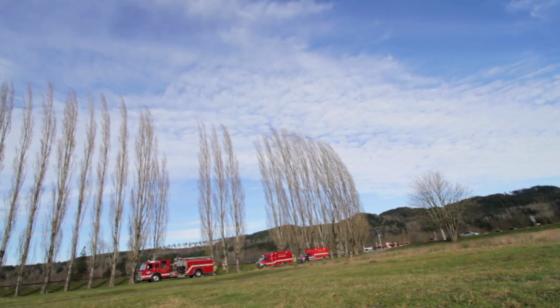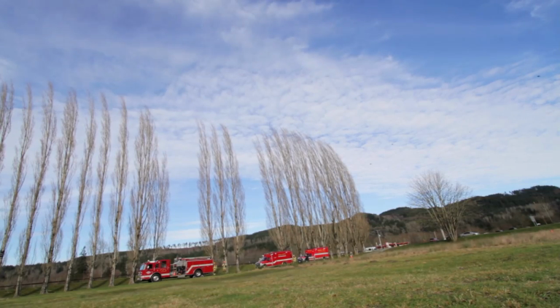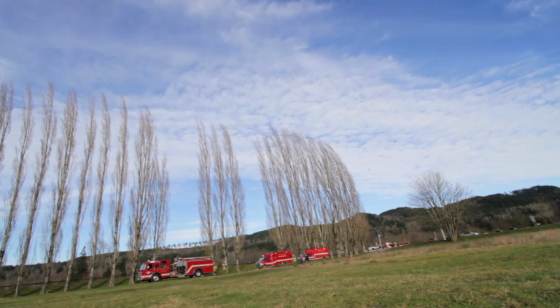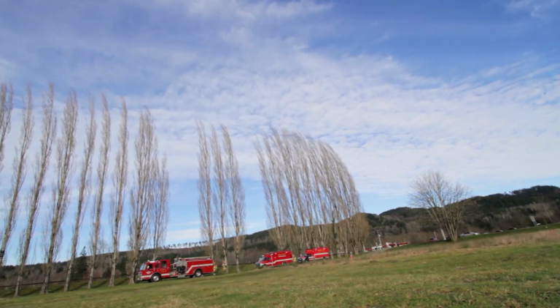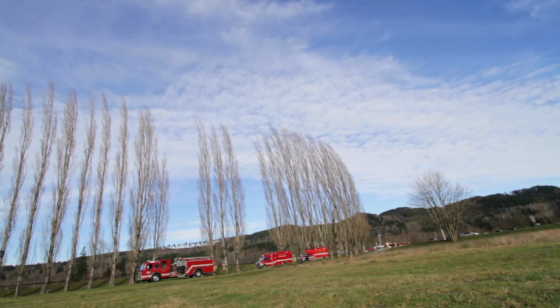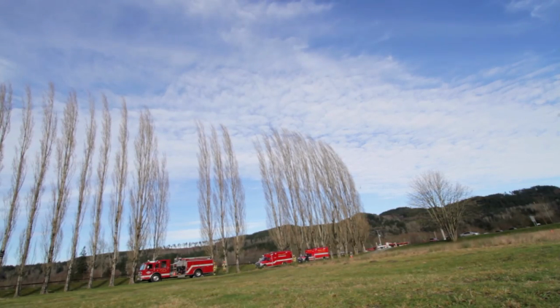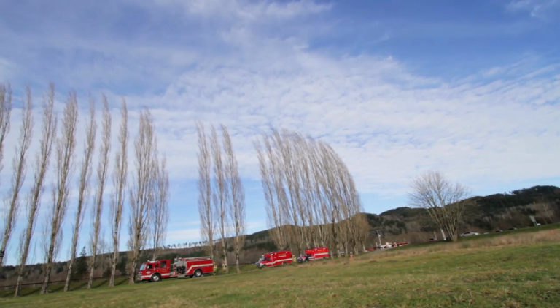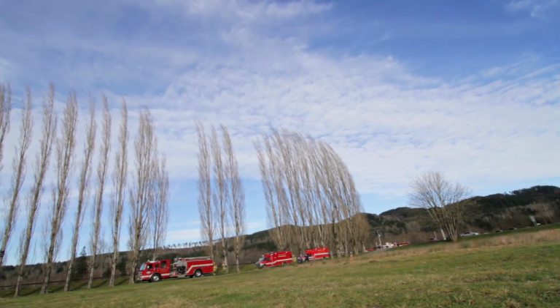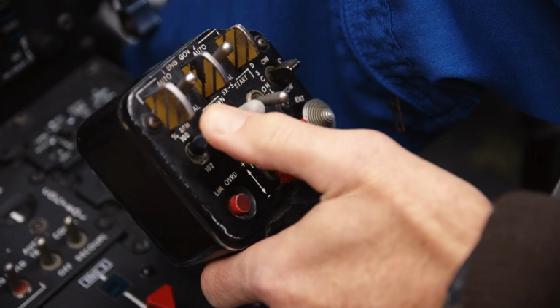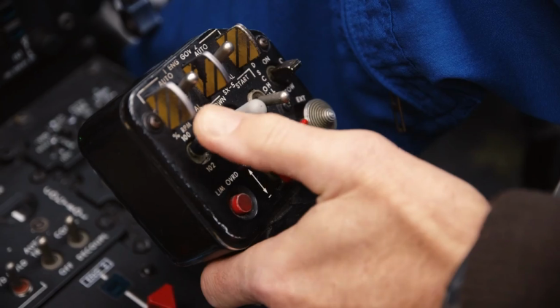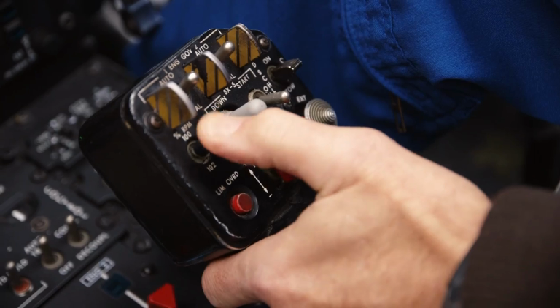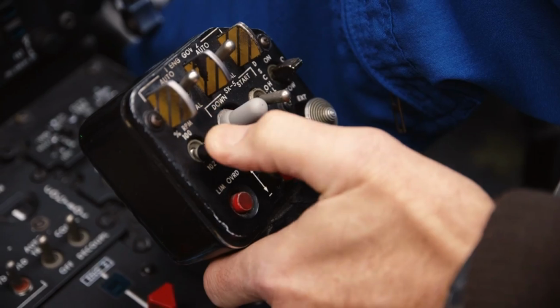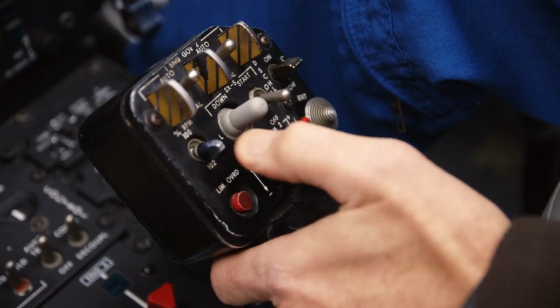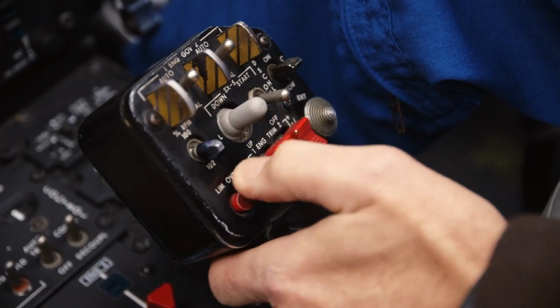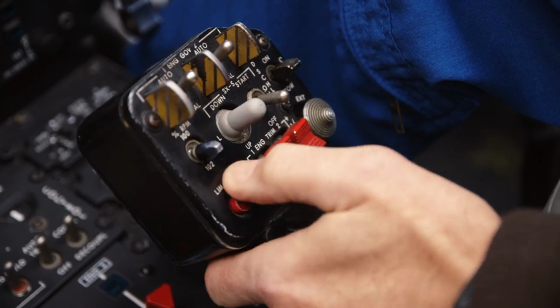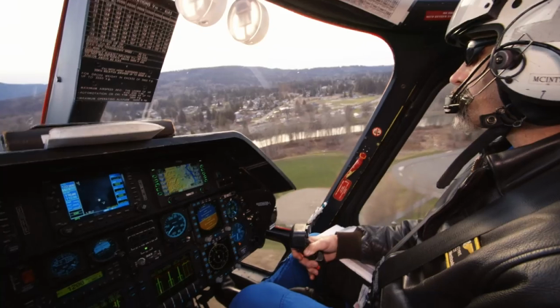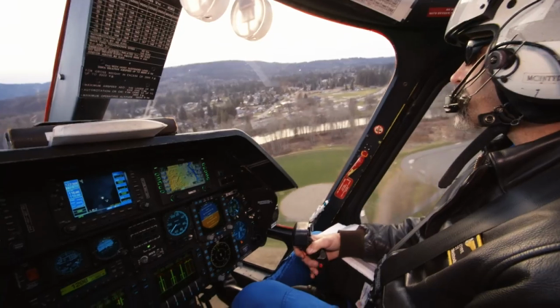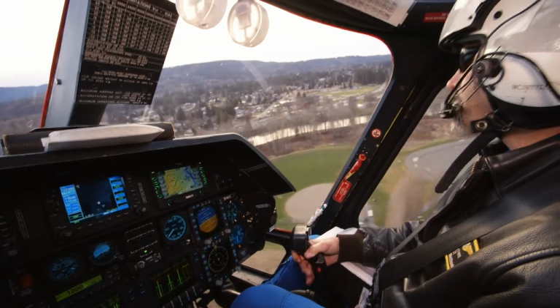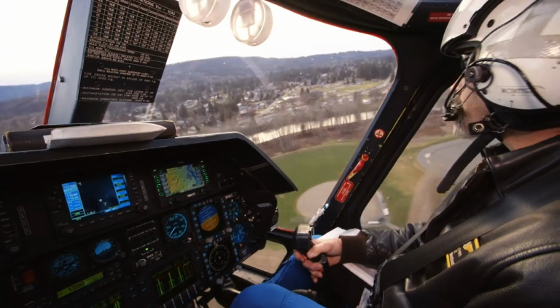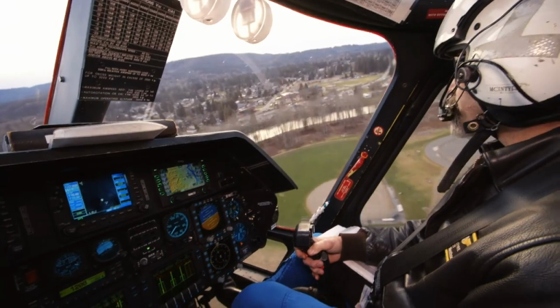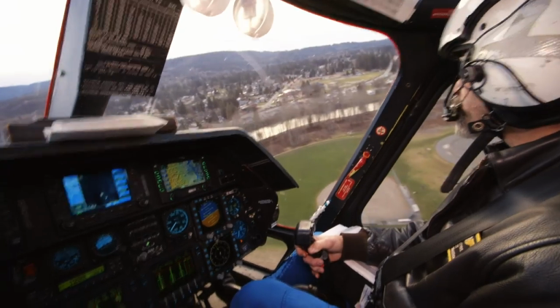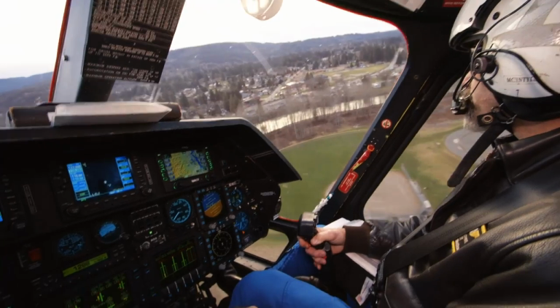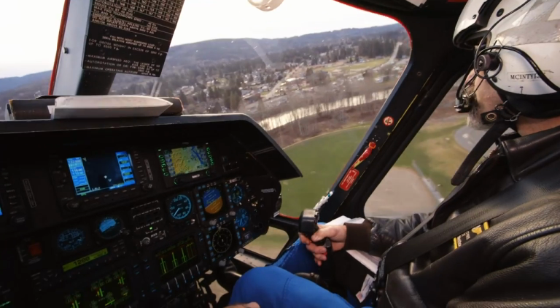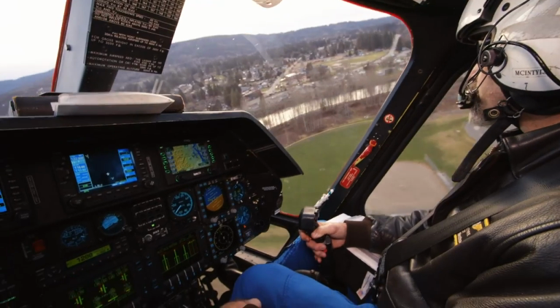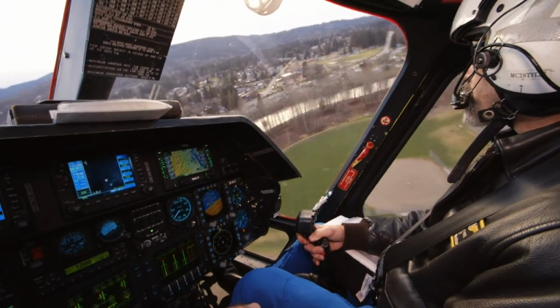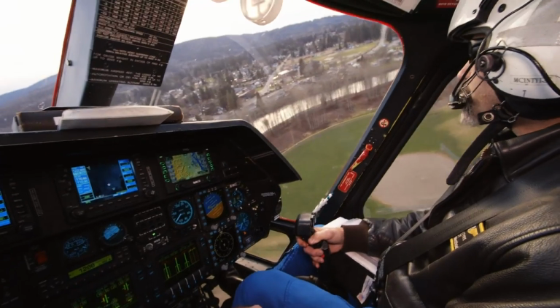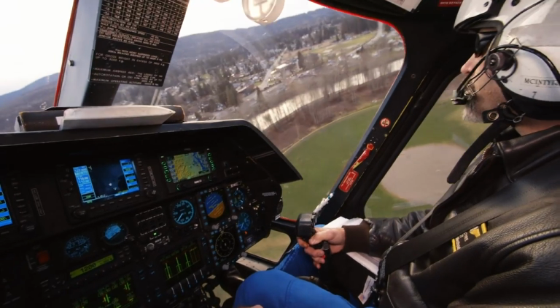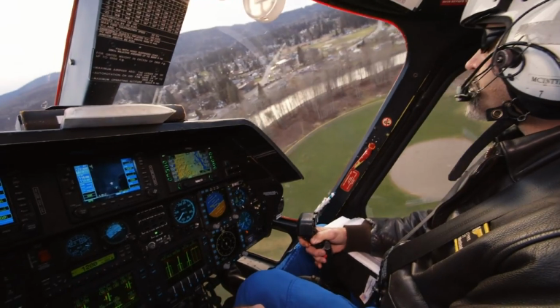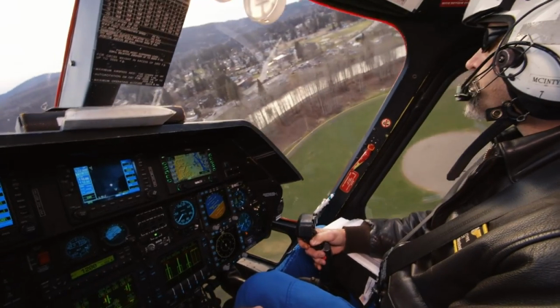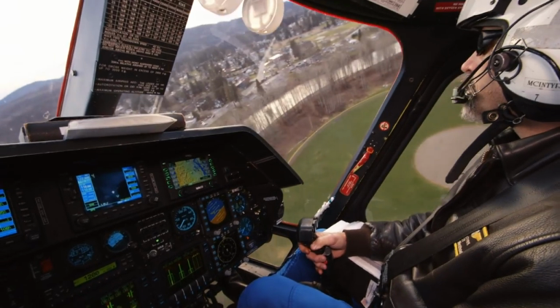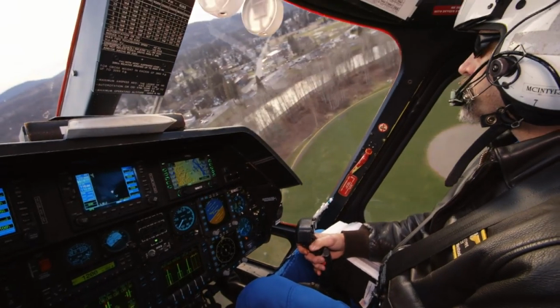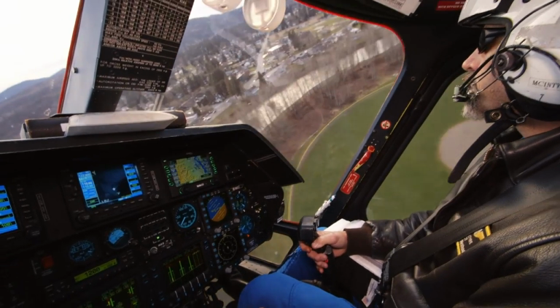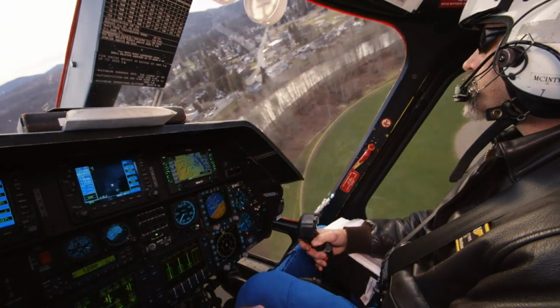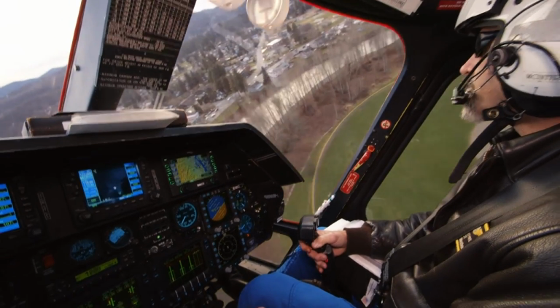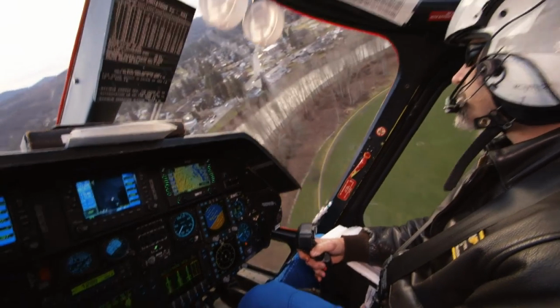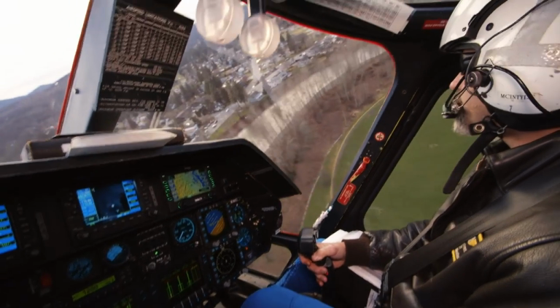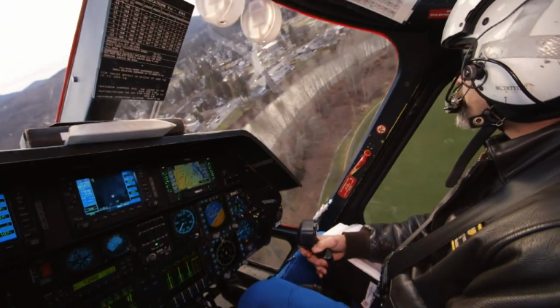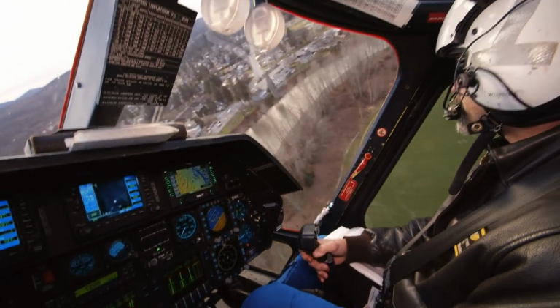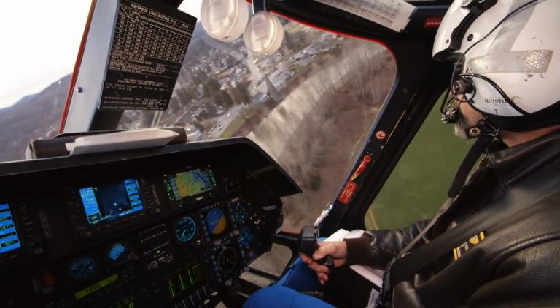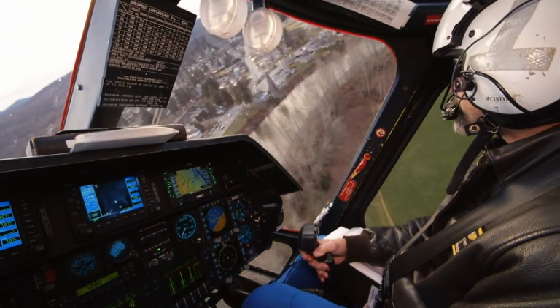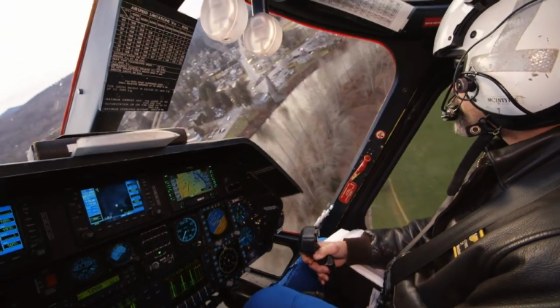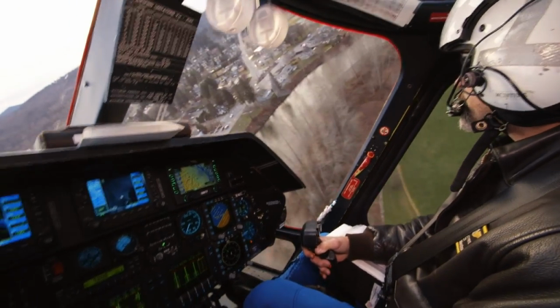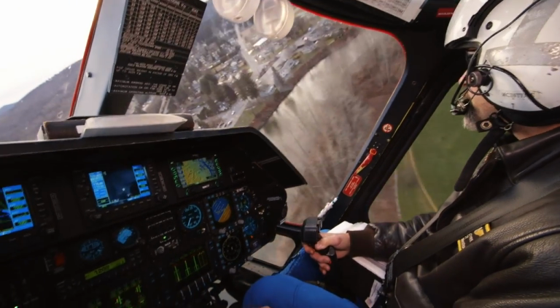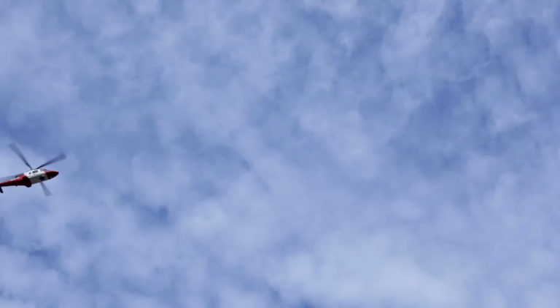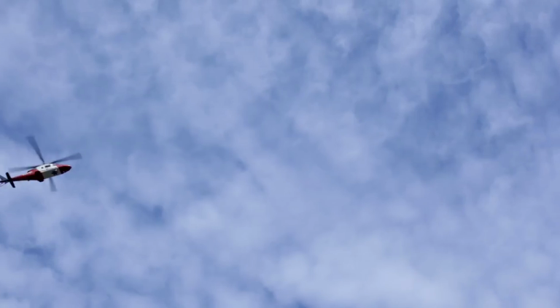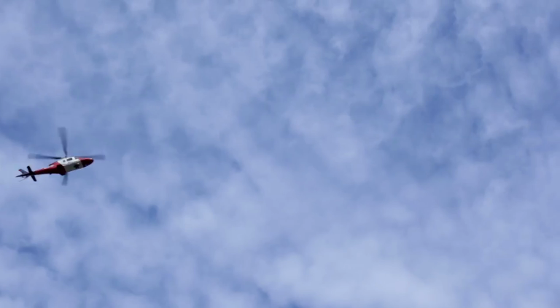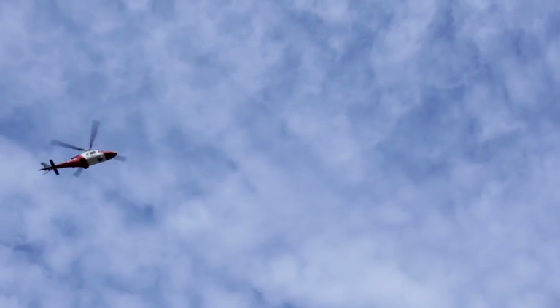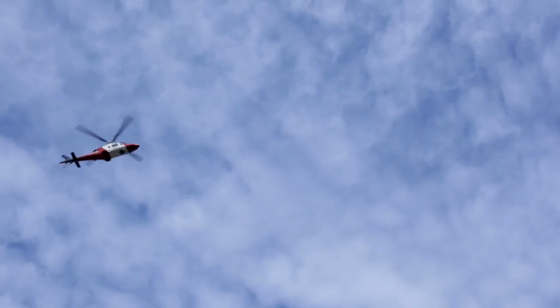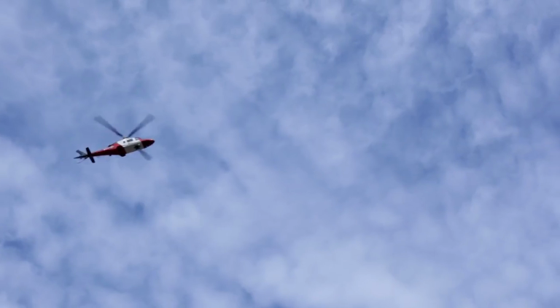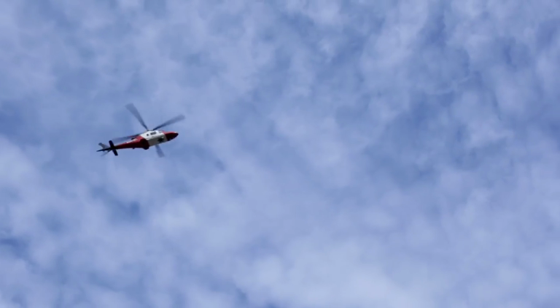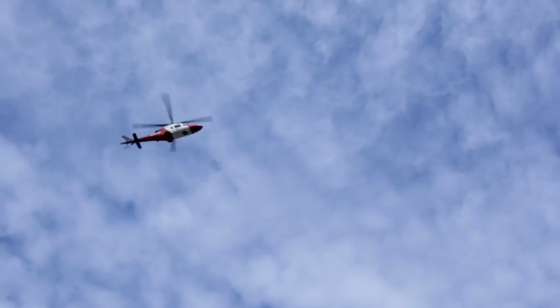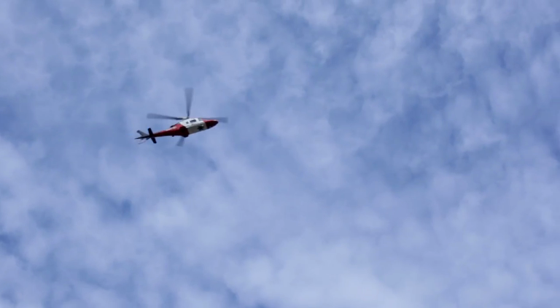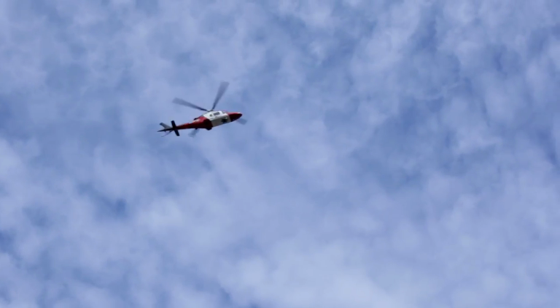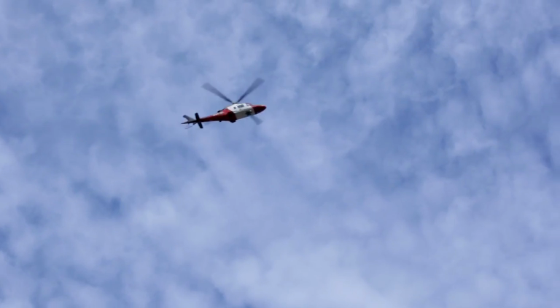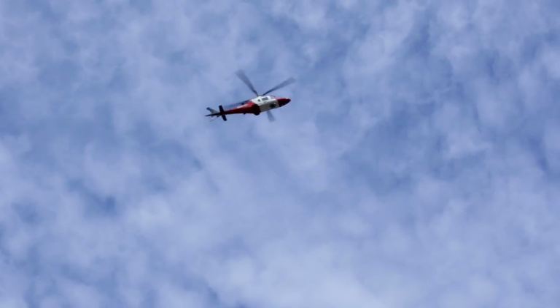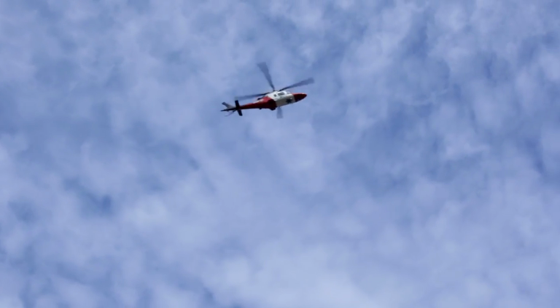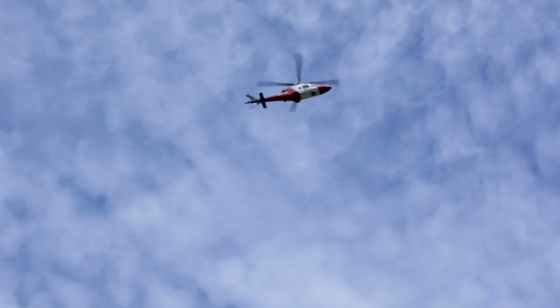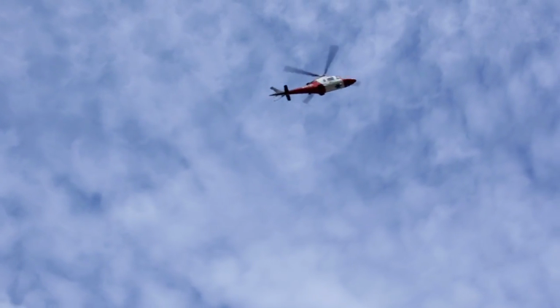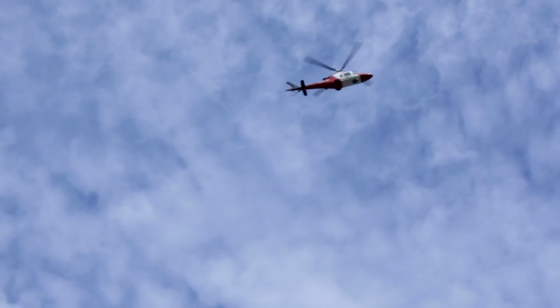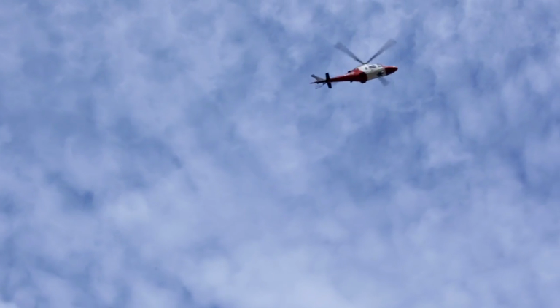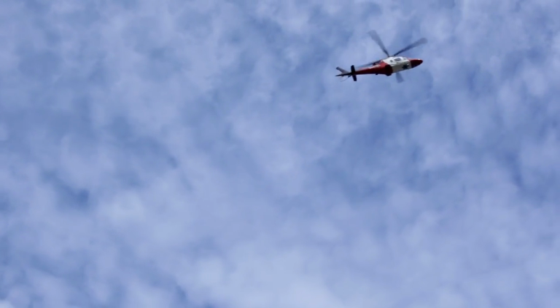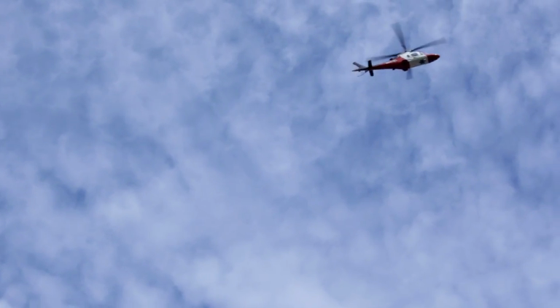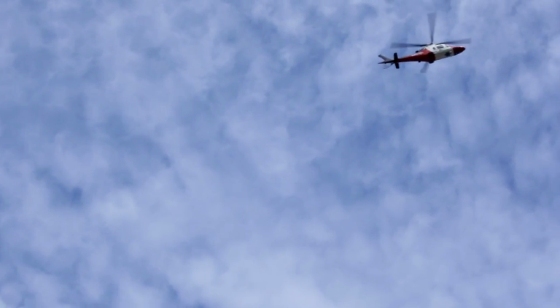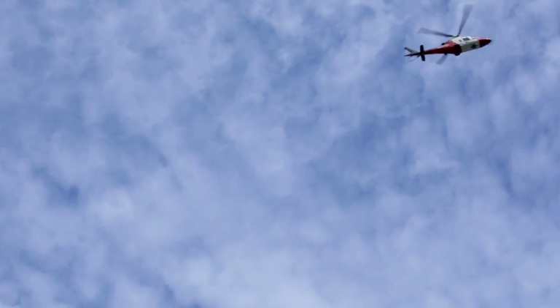Putting them on standby or even asking them to come and having to cancel is not a bad thing, because you're still doing what's best for the patient.